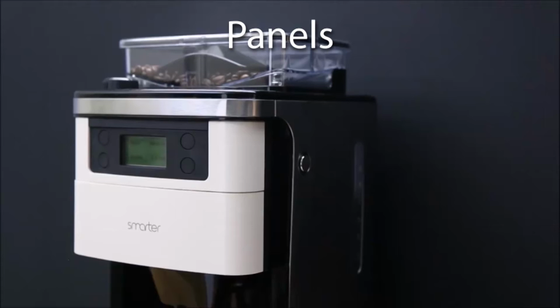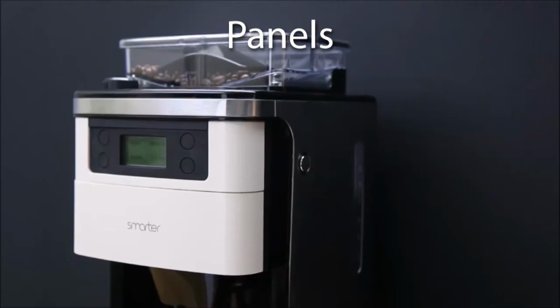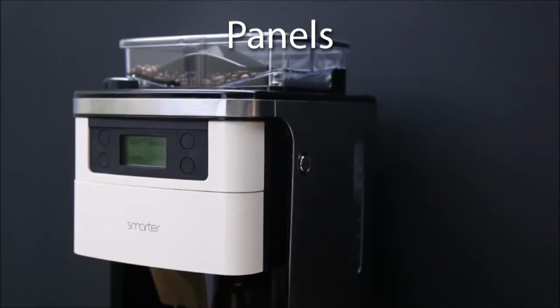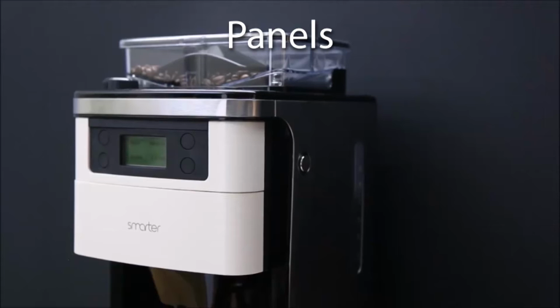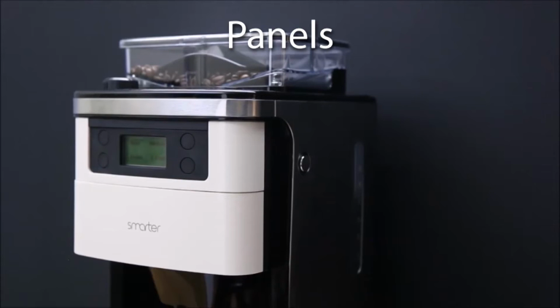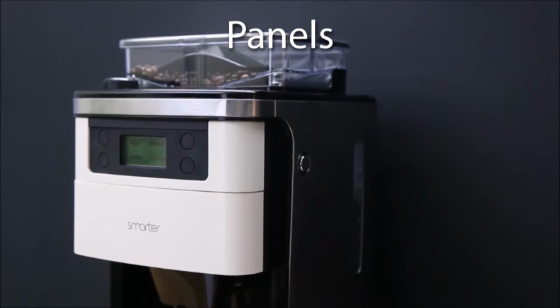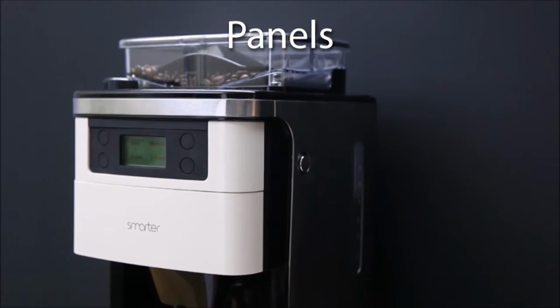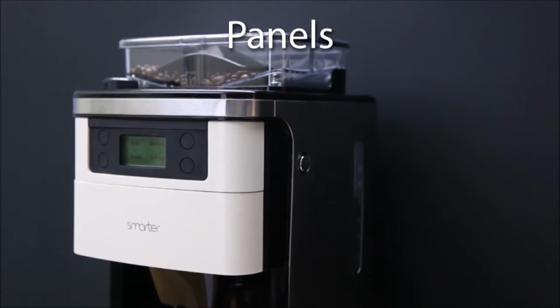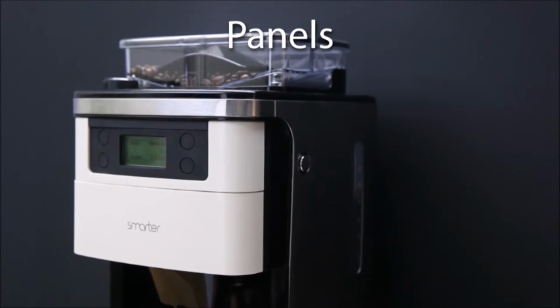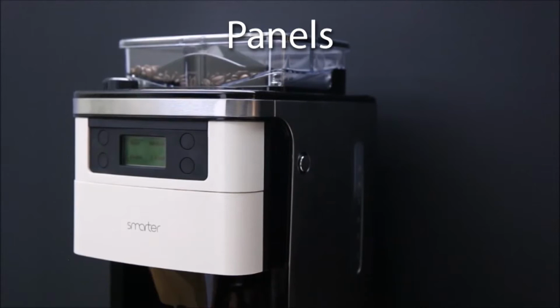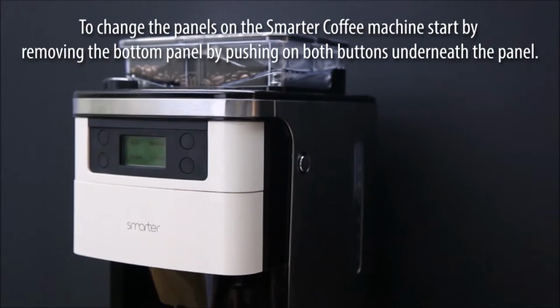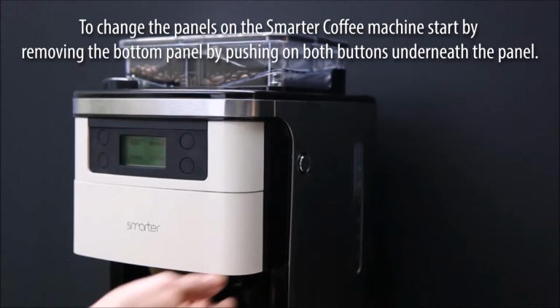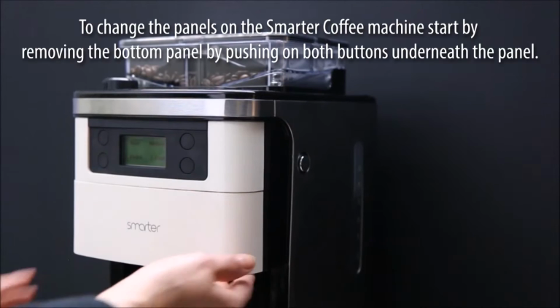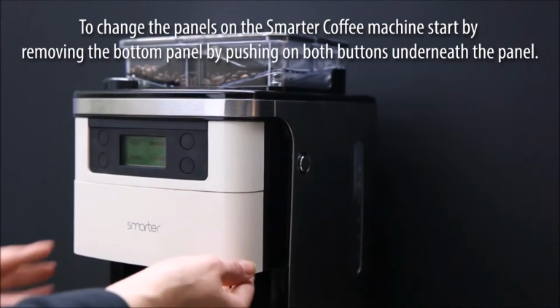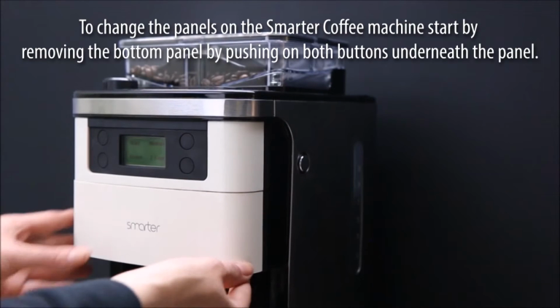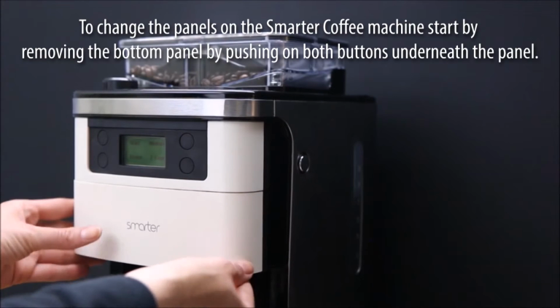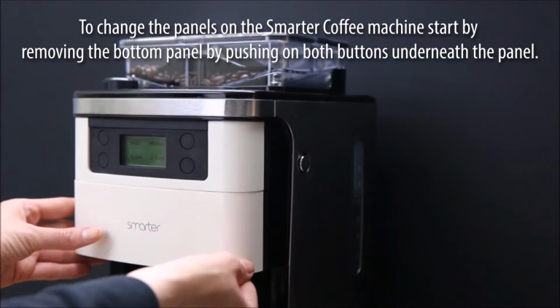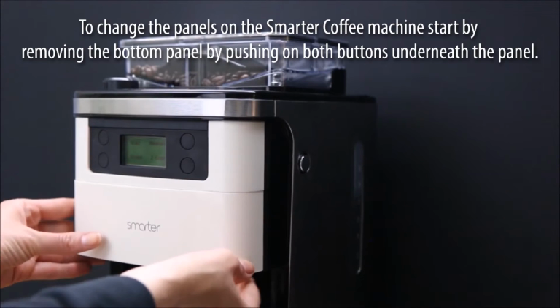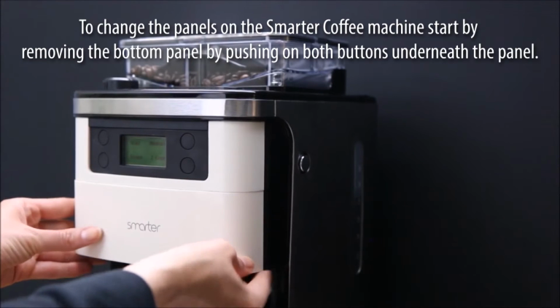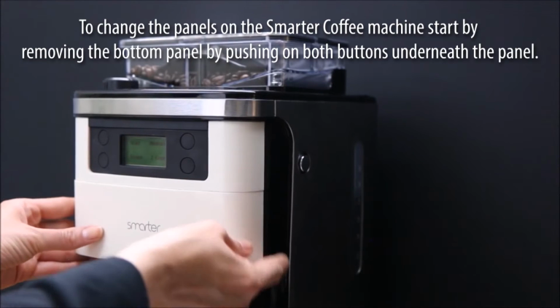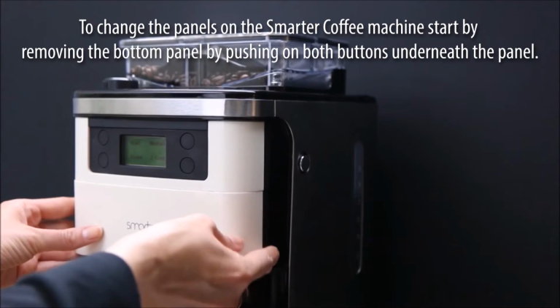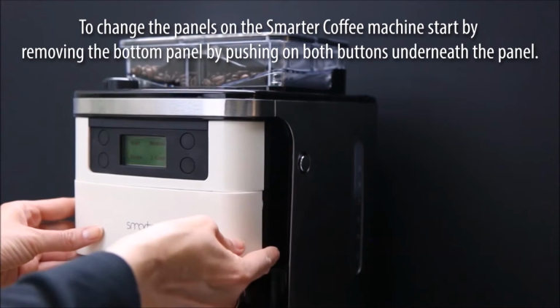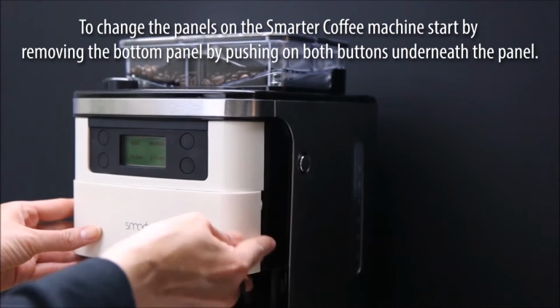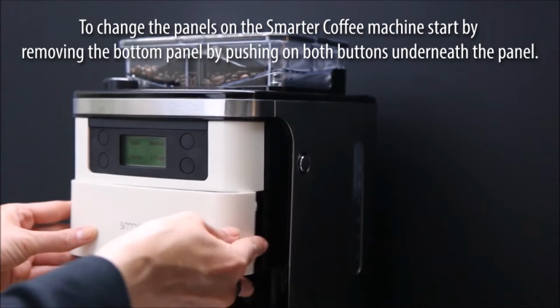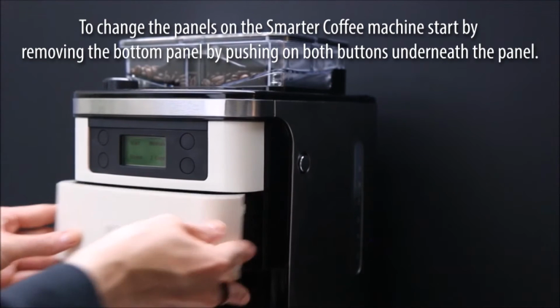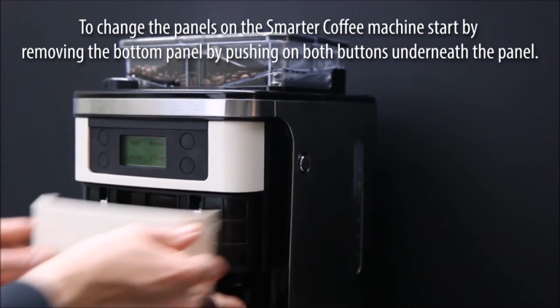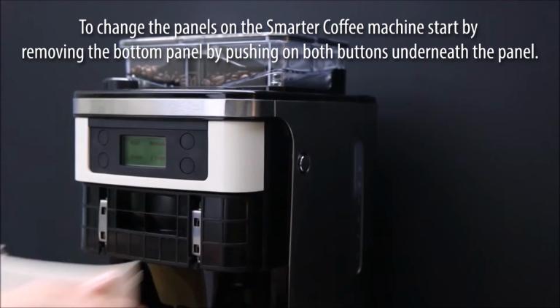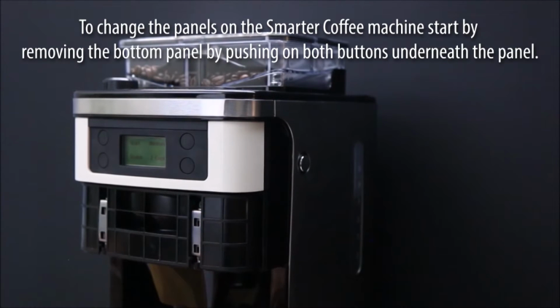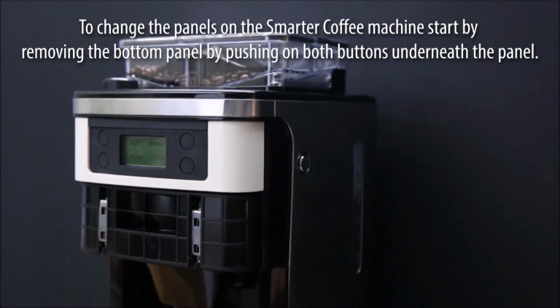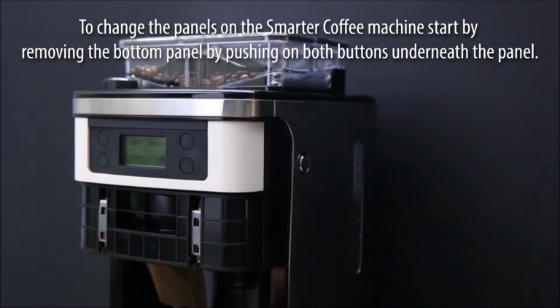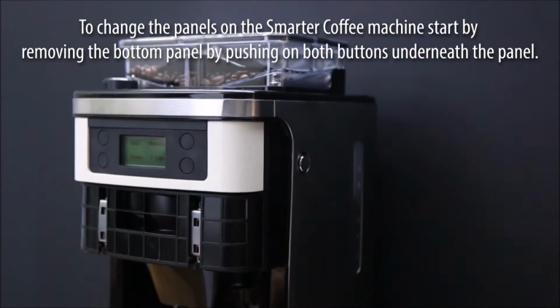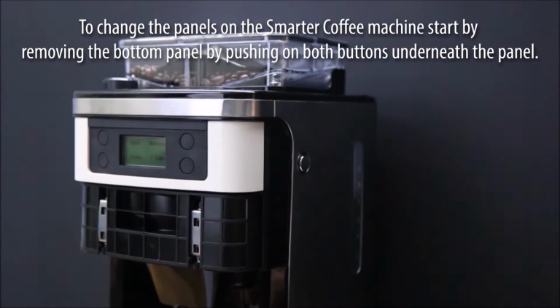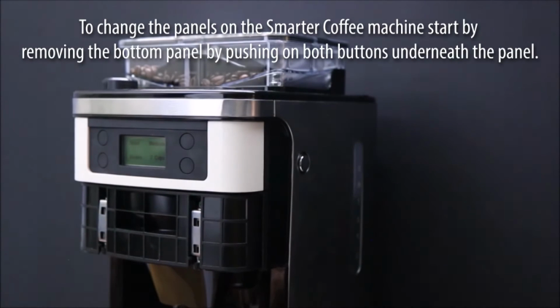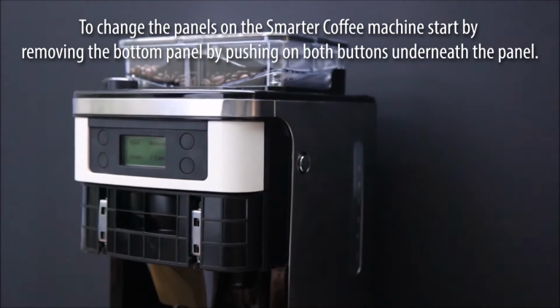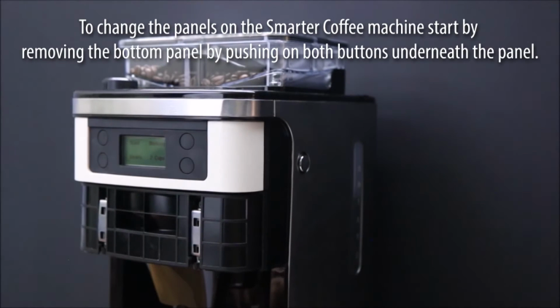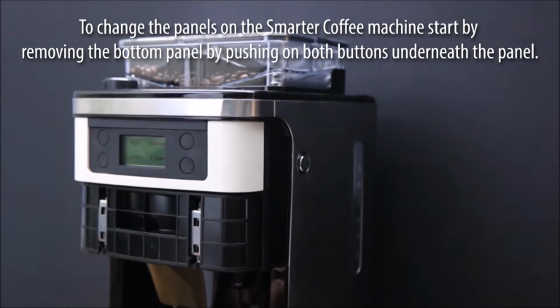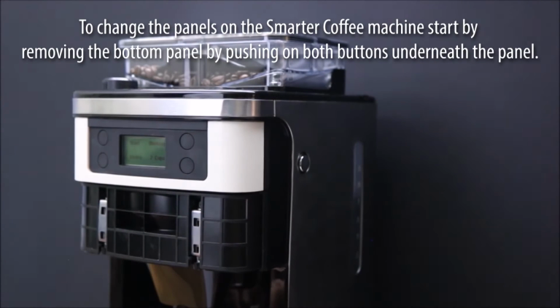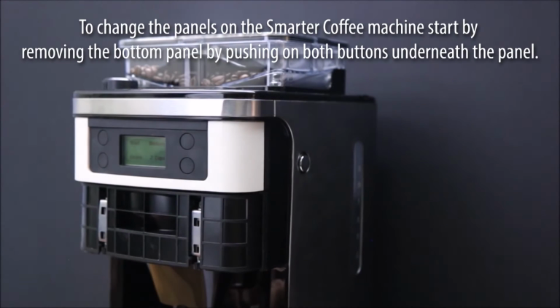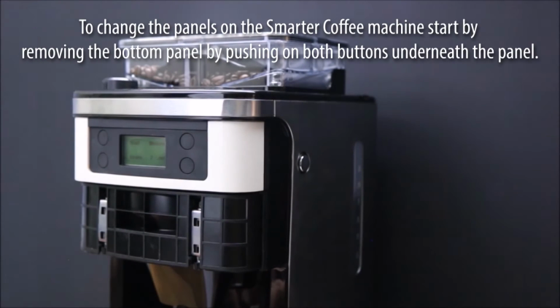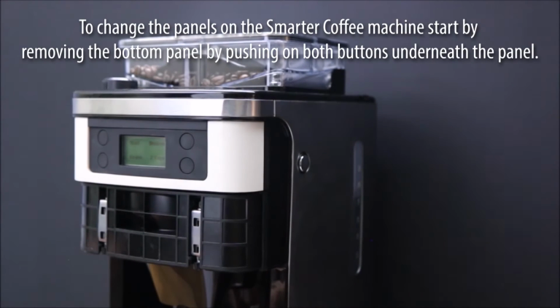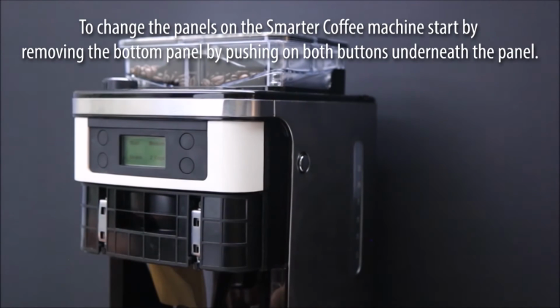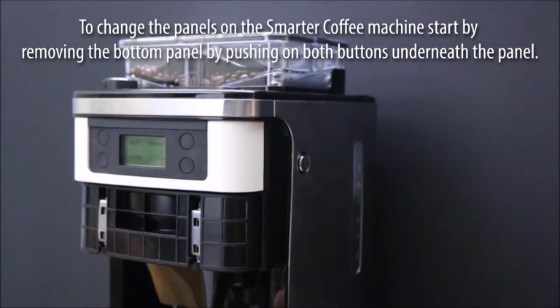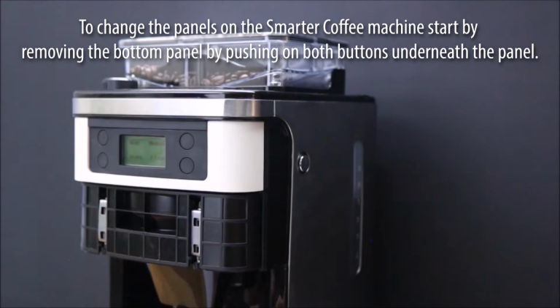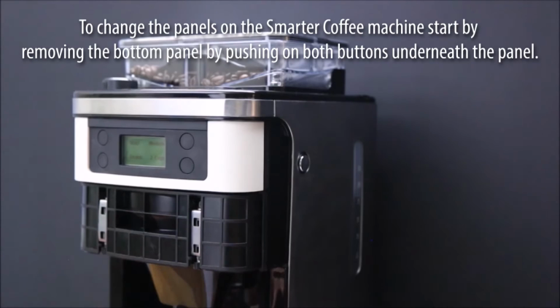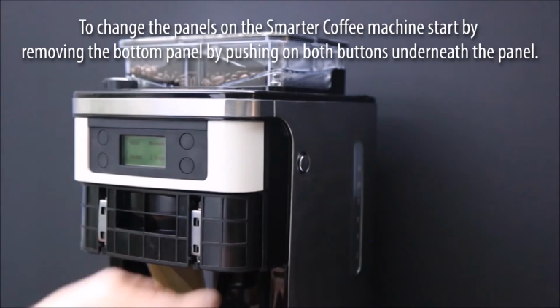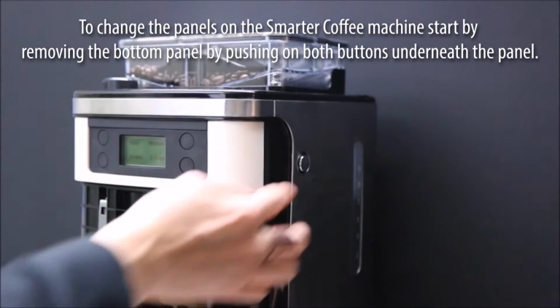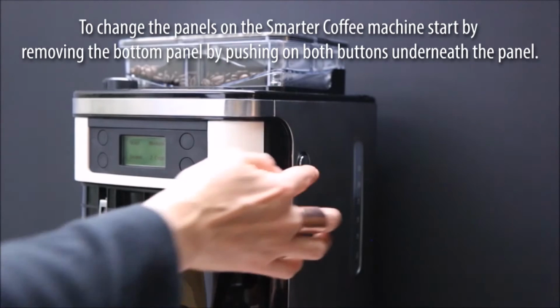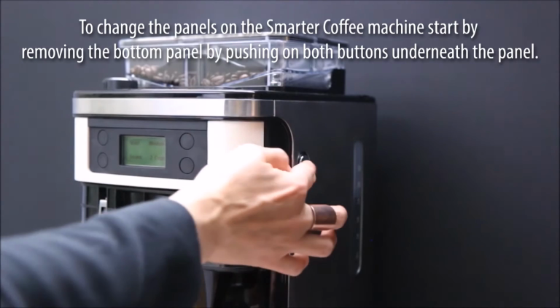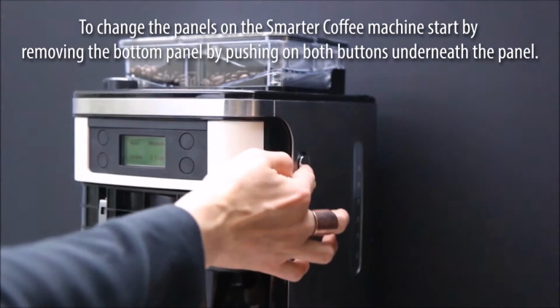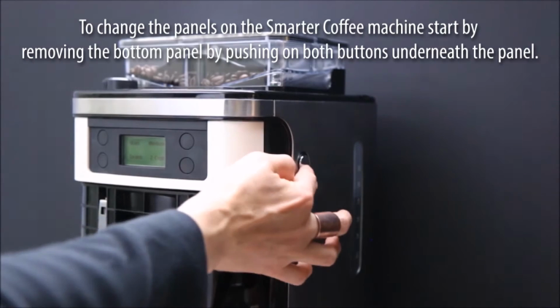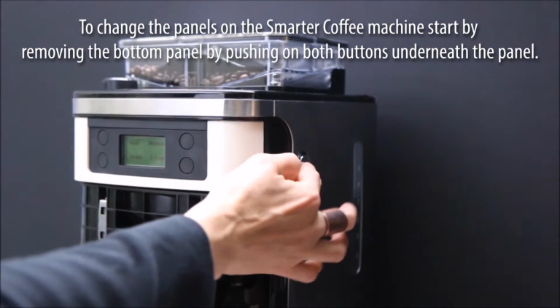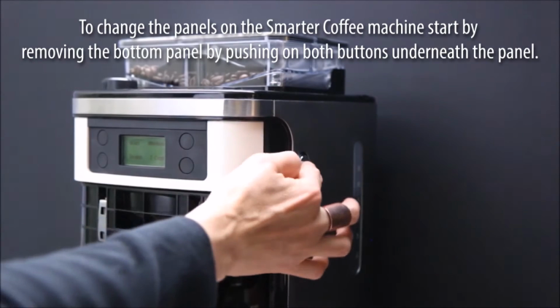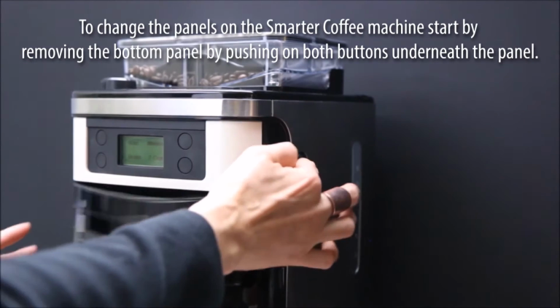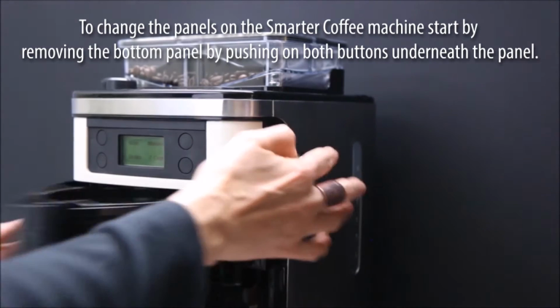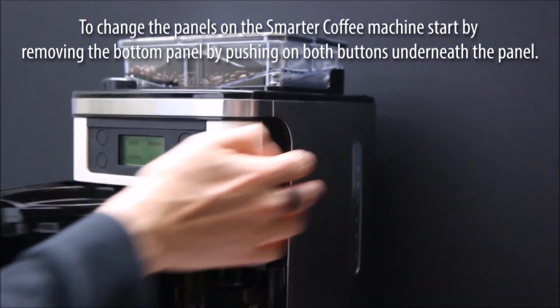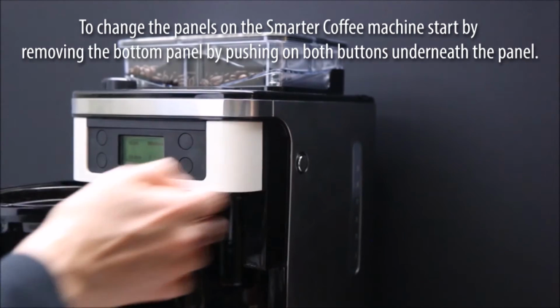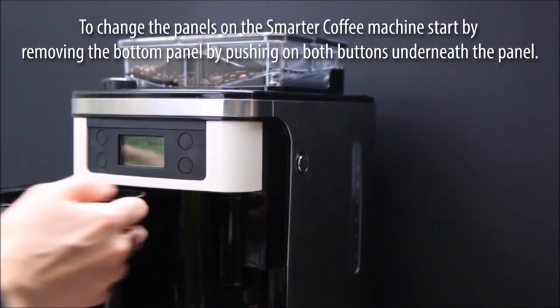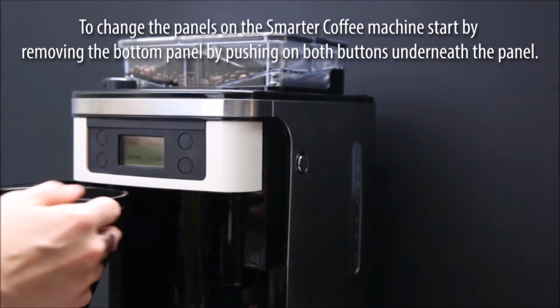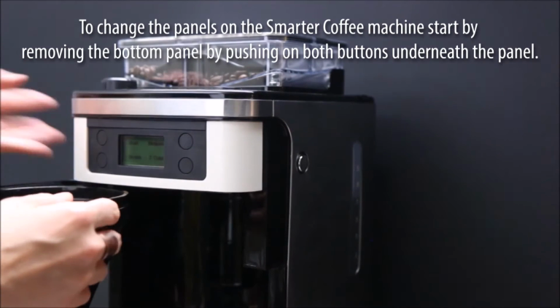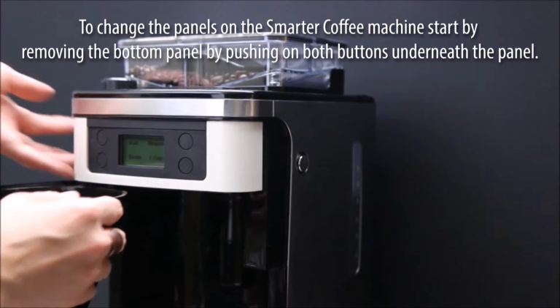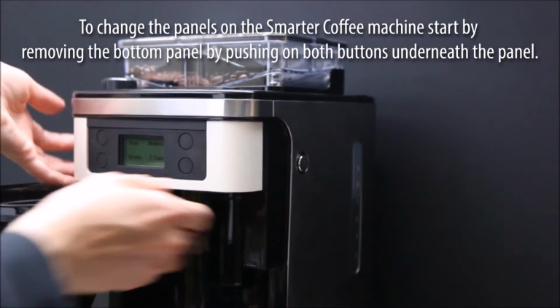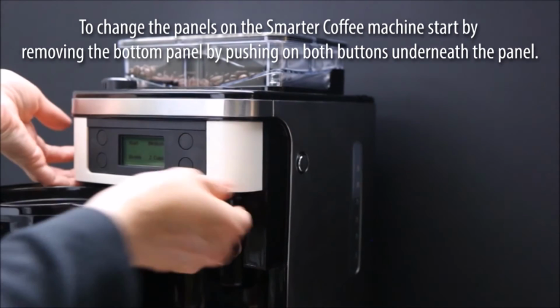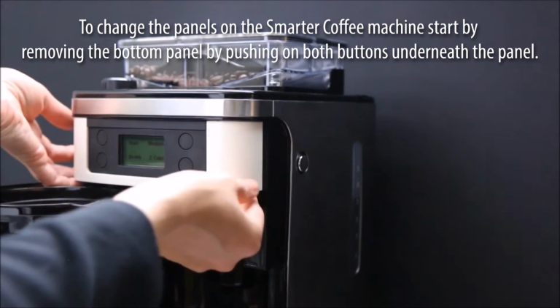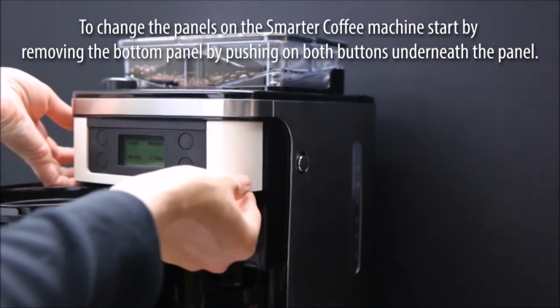Panels. To change the panels on the Smarter Coffee Machine, start by removing the bottom panel by pushing on both buttons underneath the panel.